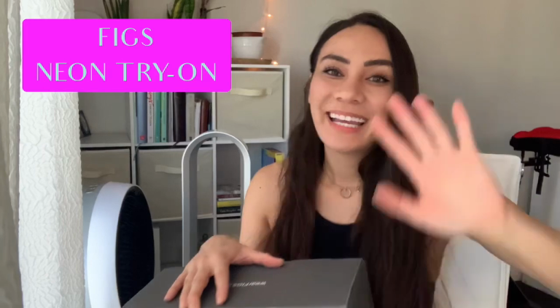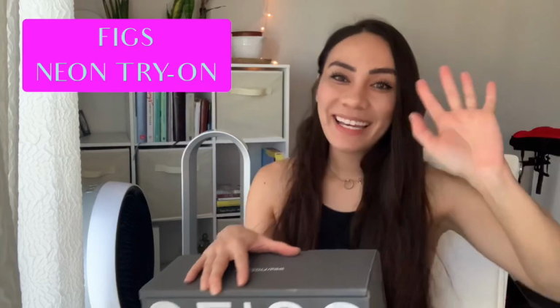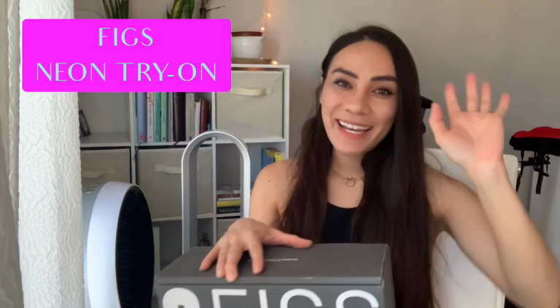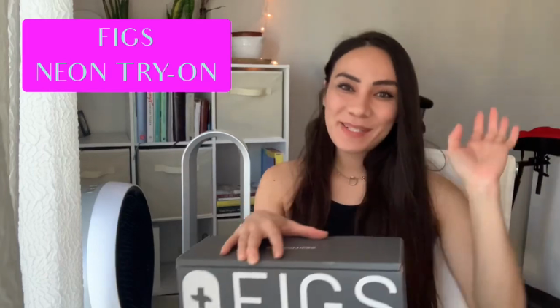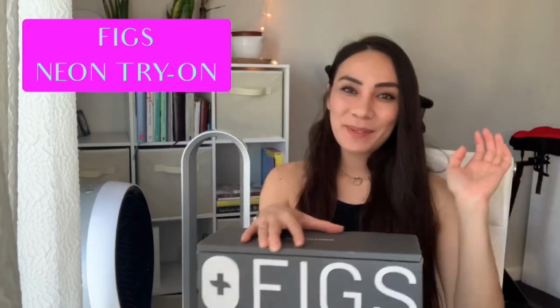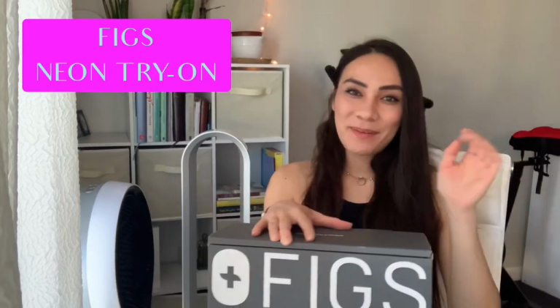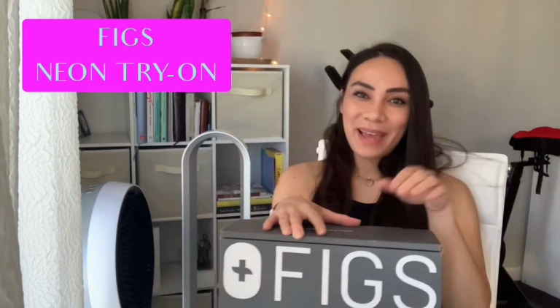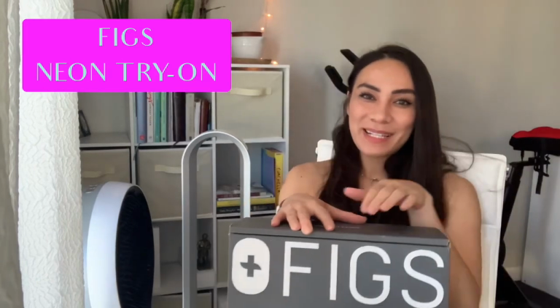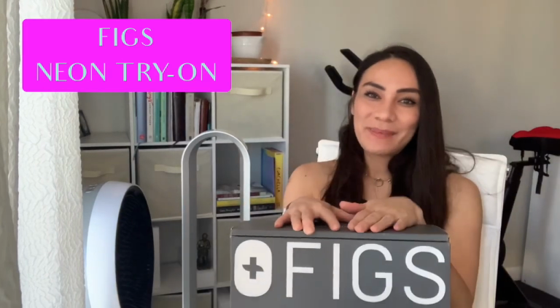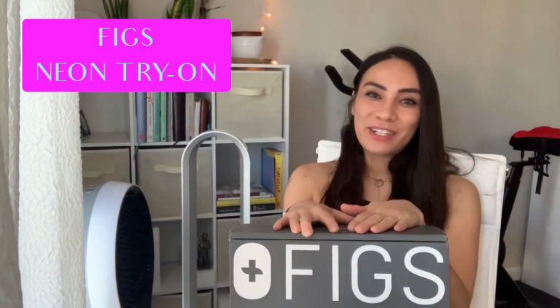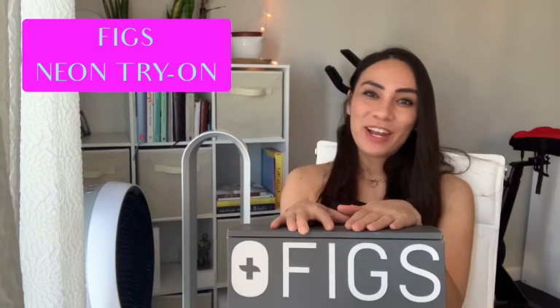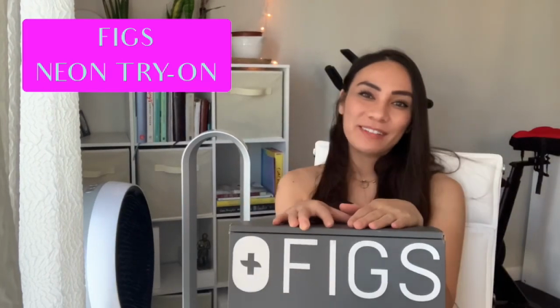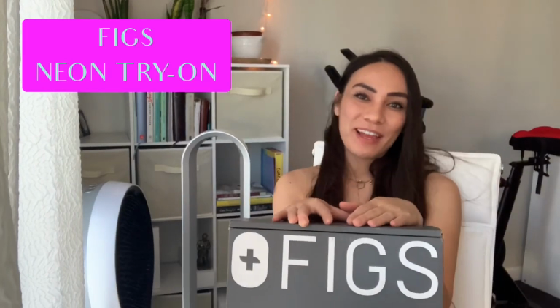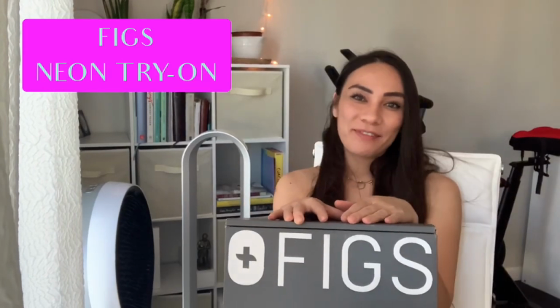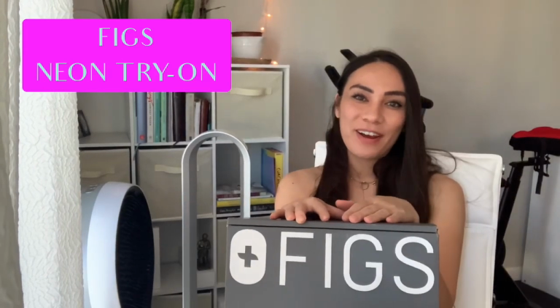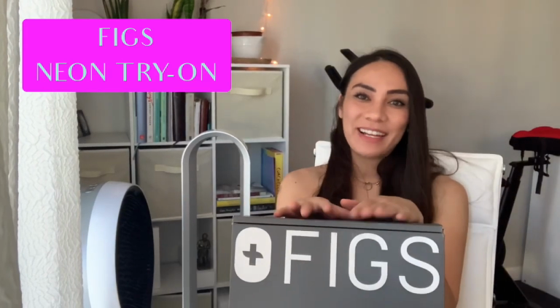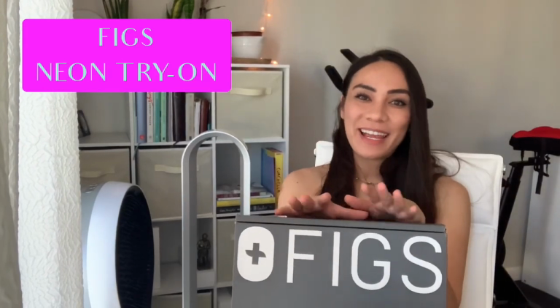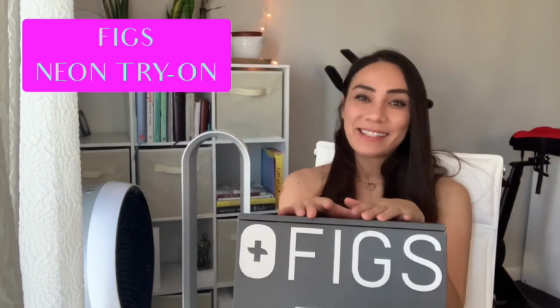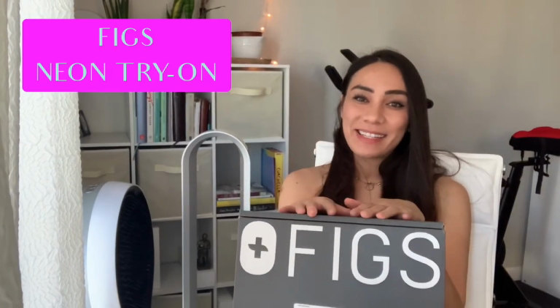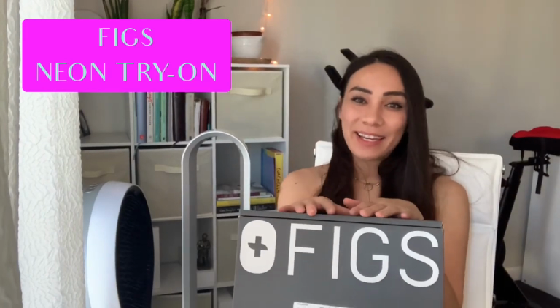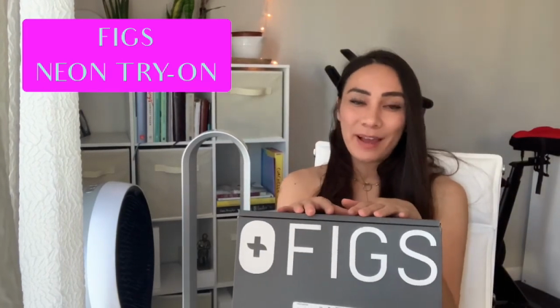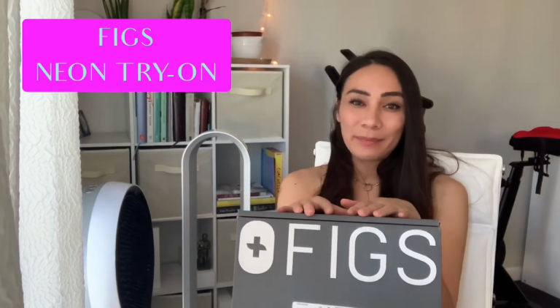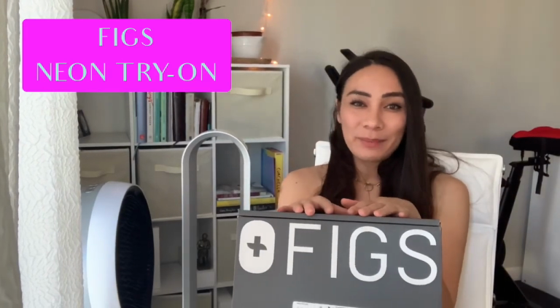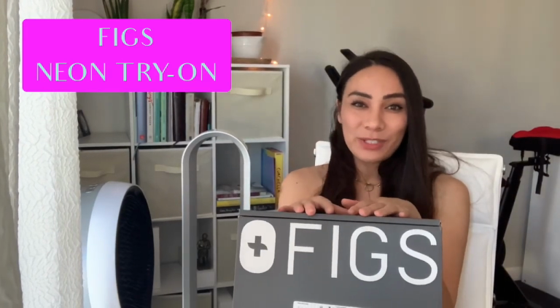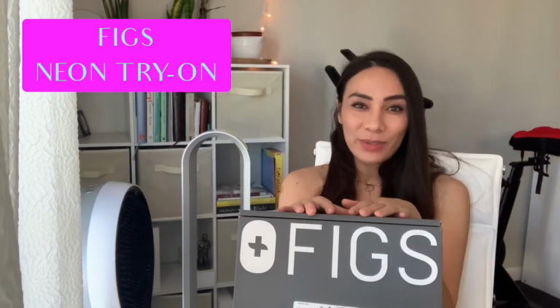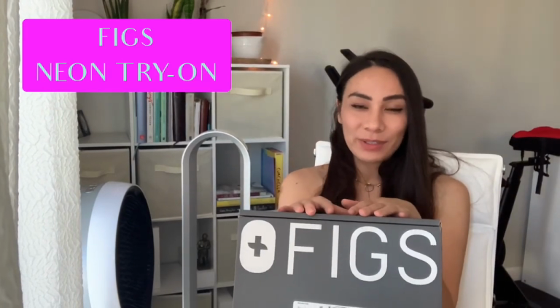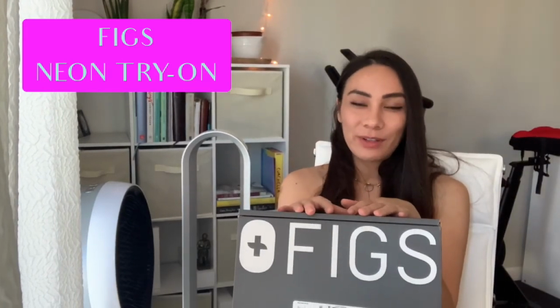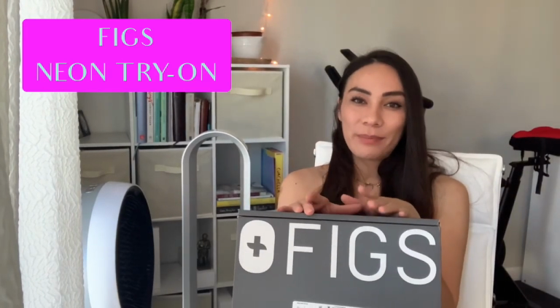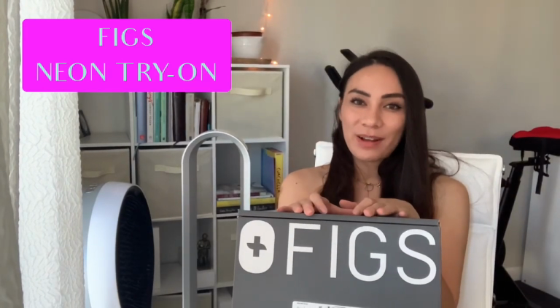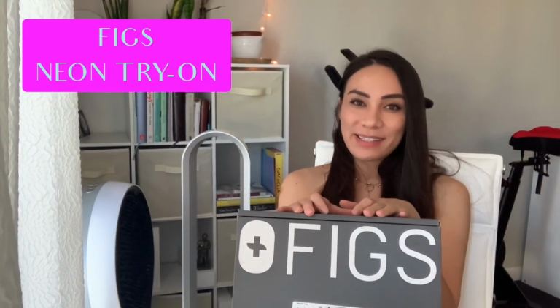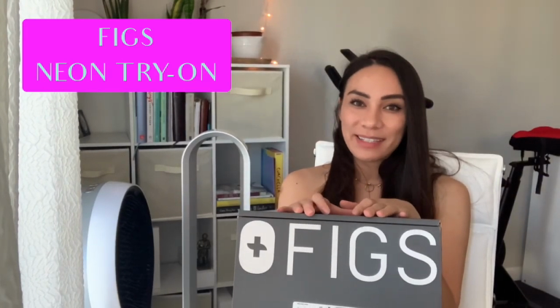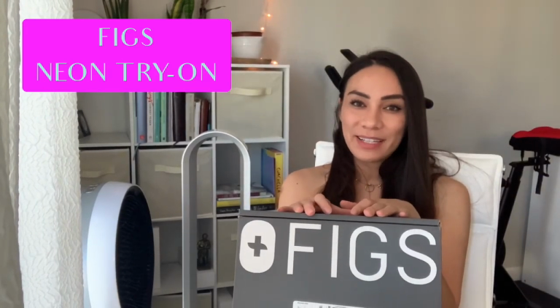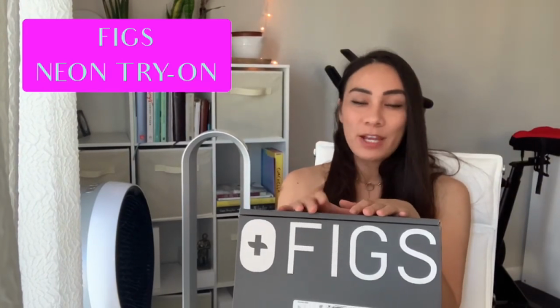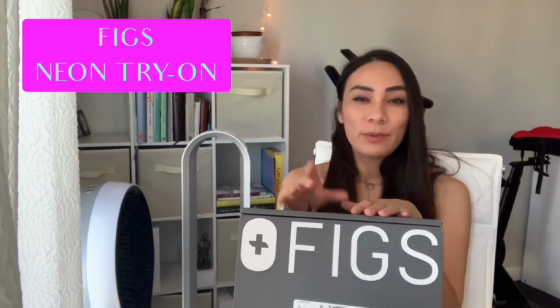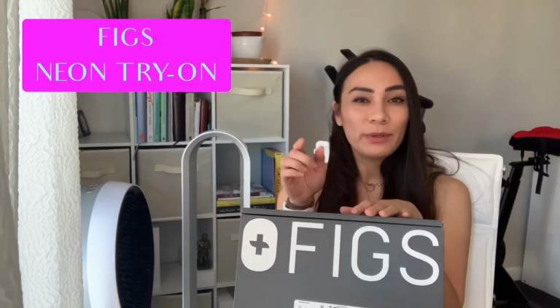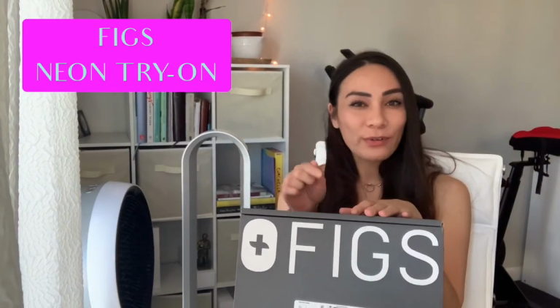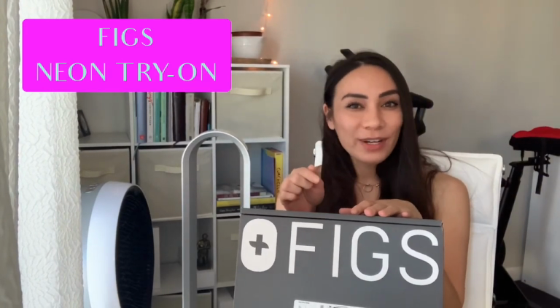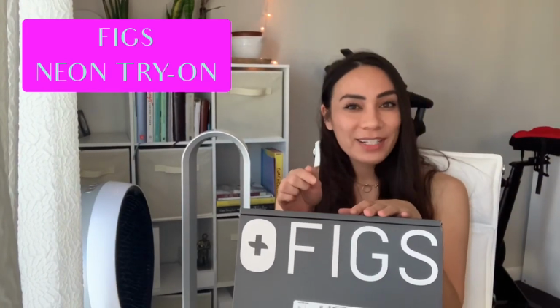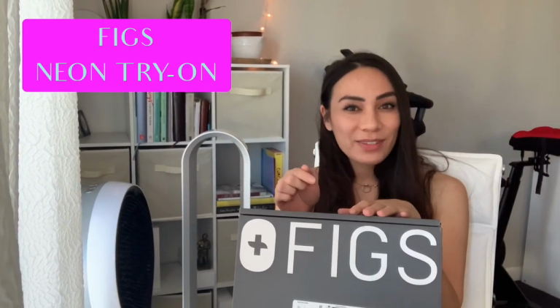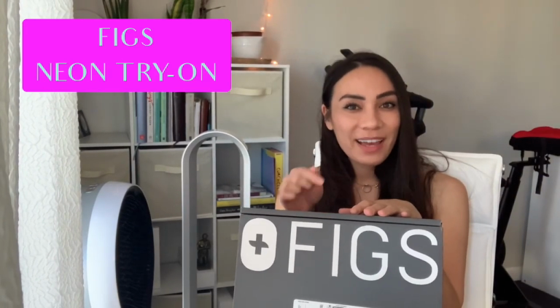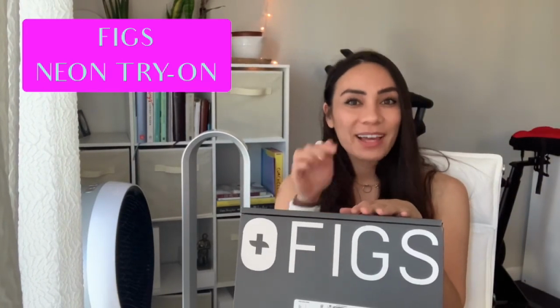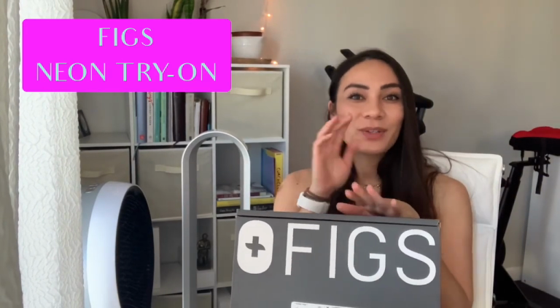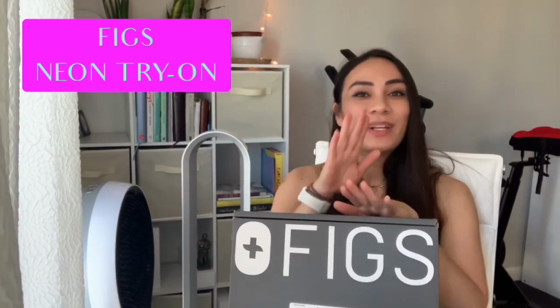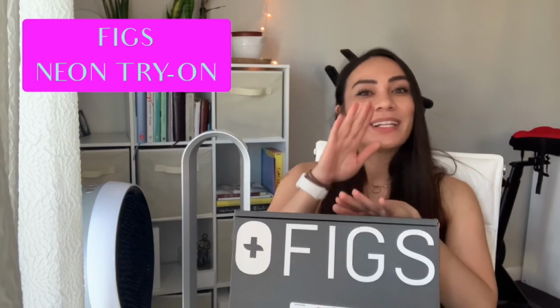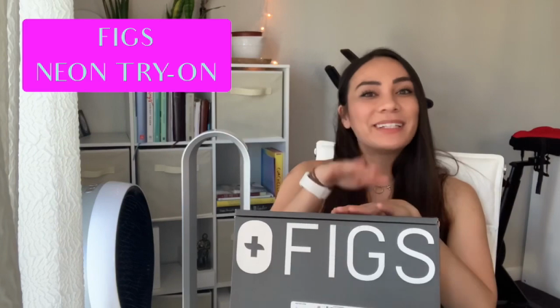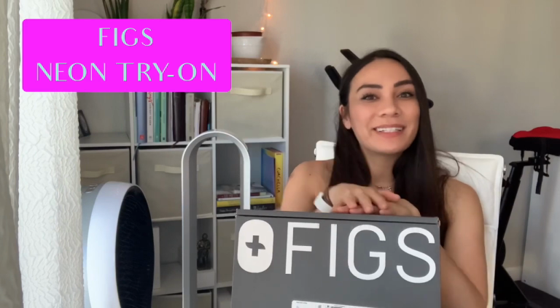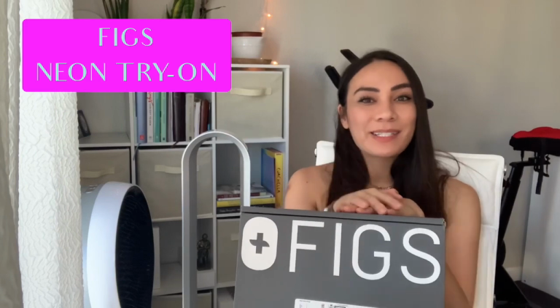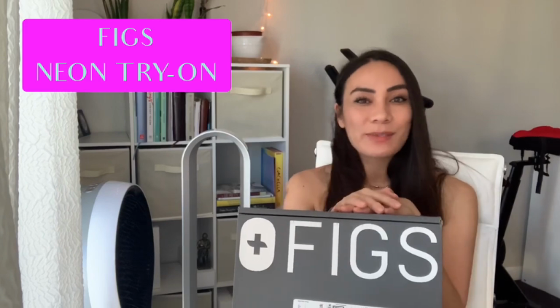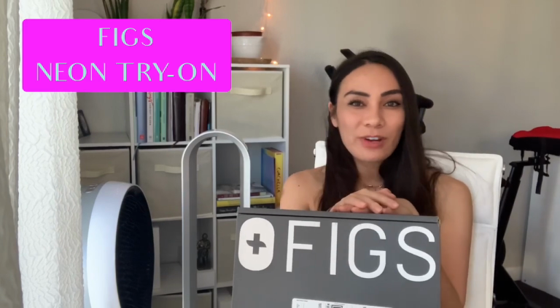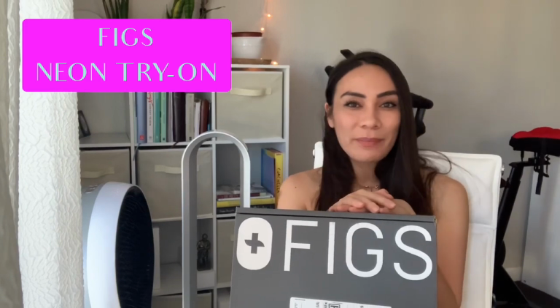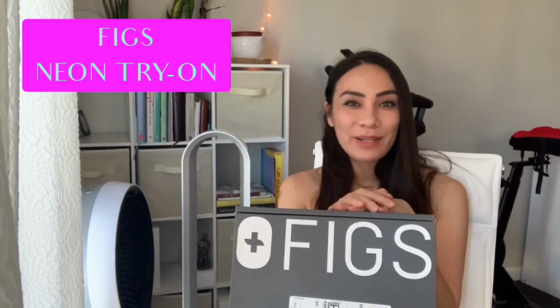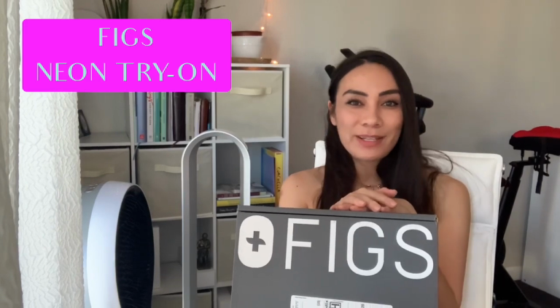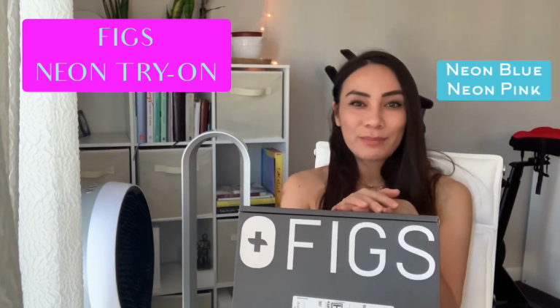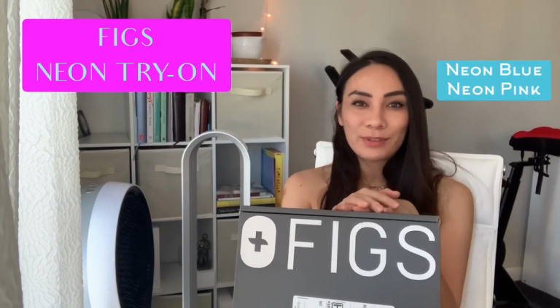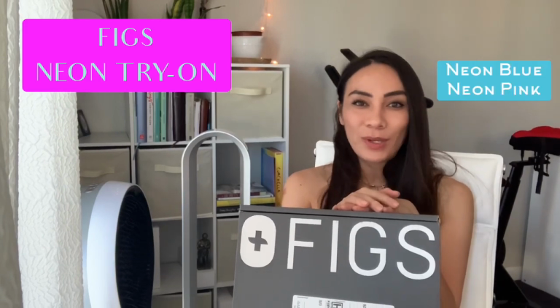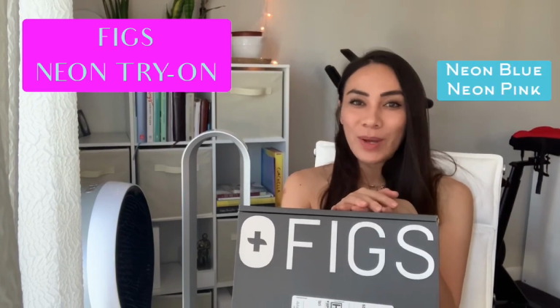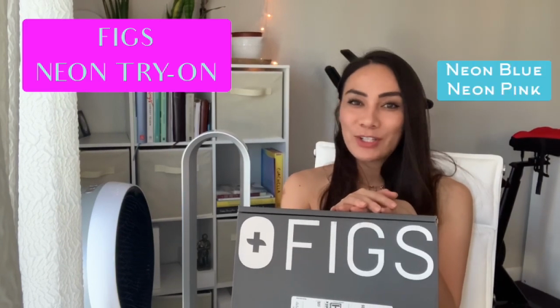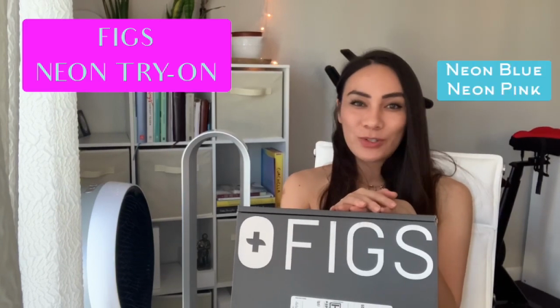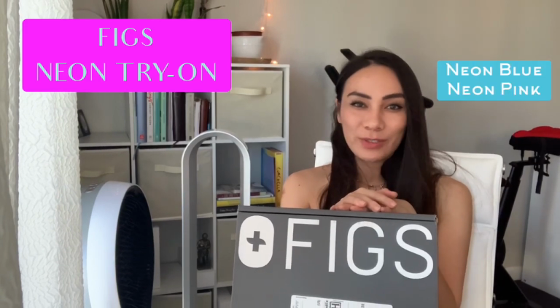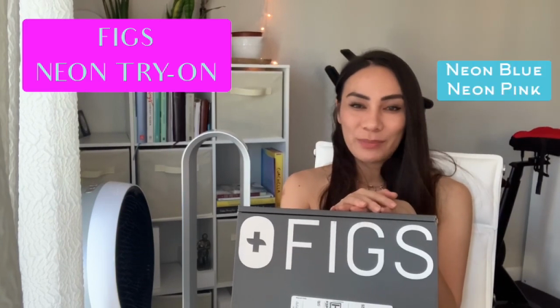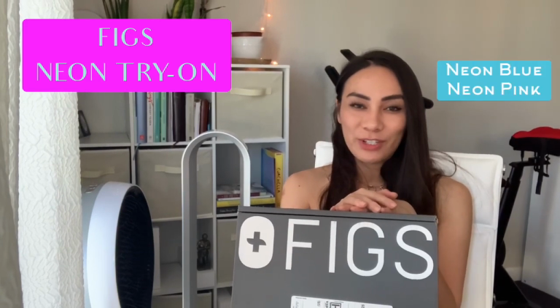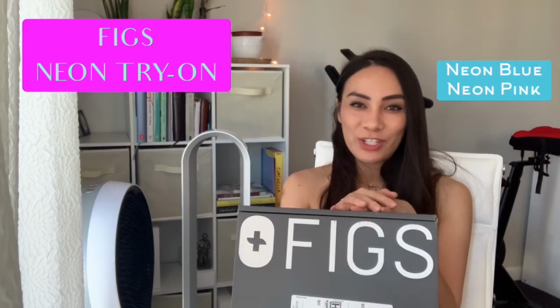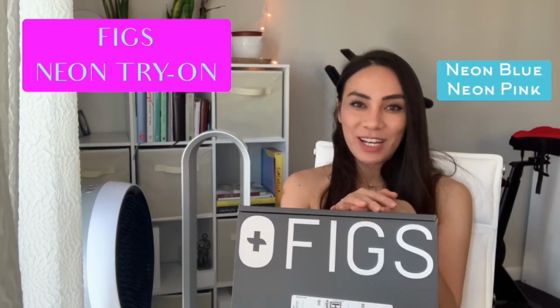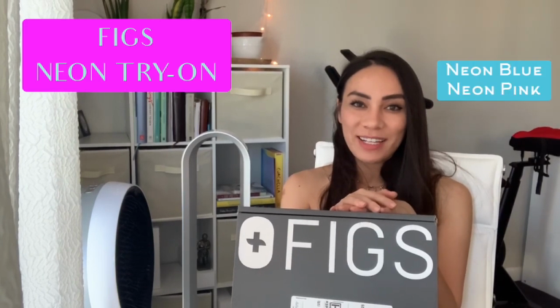Hey guys, welcome back to my channel, Life Urn, and today I'm going to be doing a little unboxing, but before I do that, go ahead and click that subscribe button down below. I truly appreciate it.